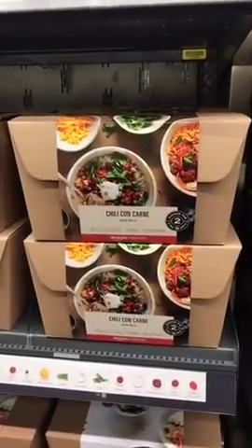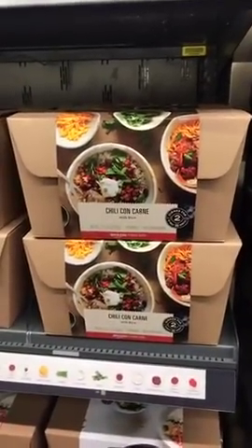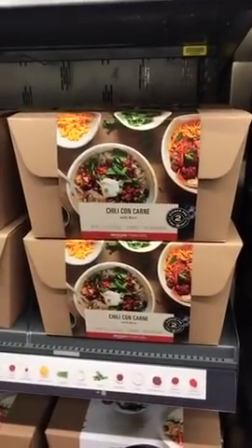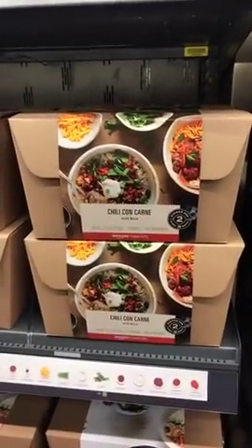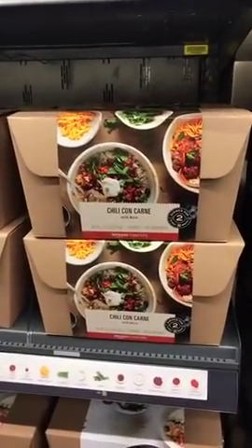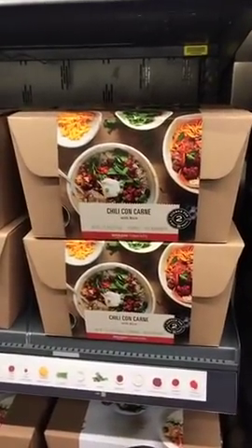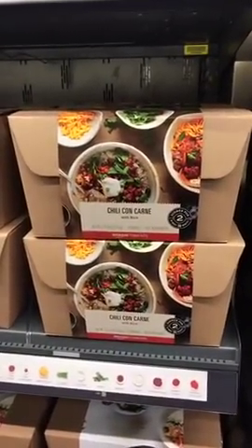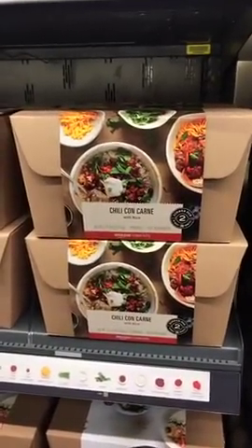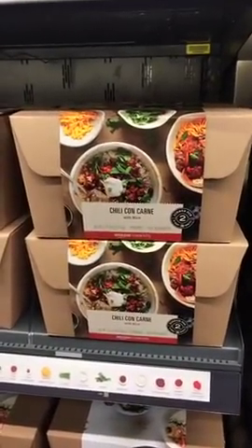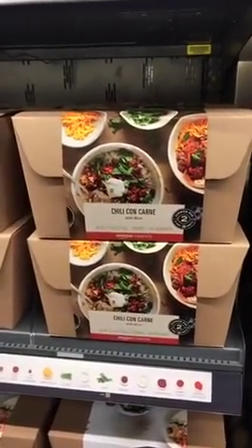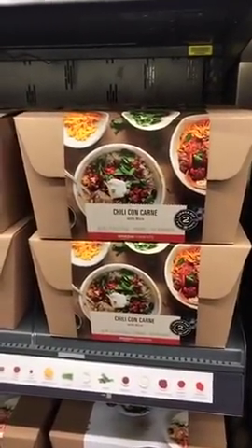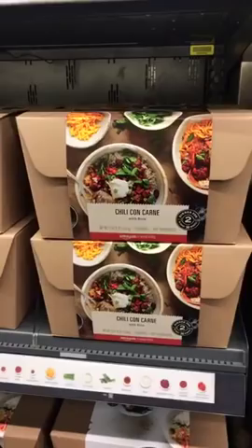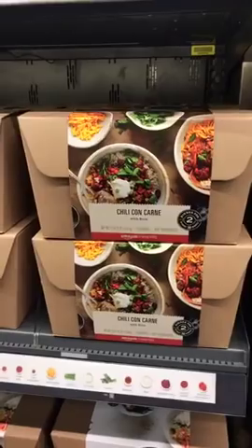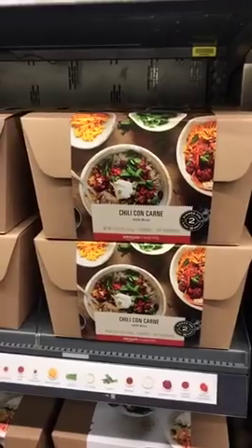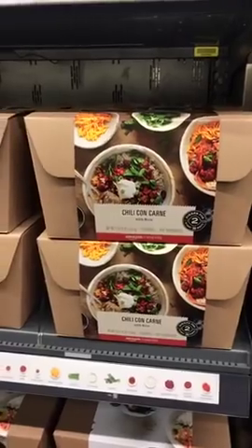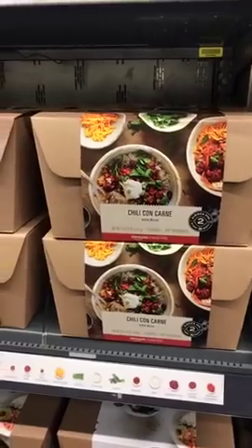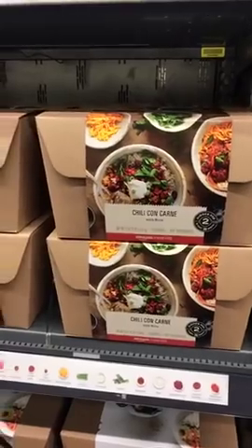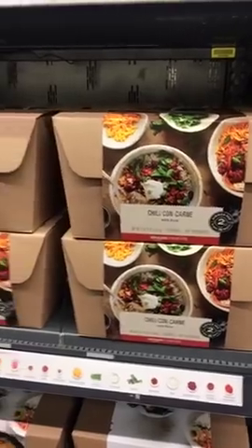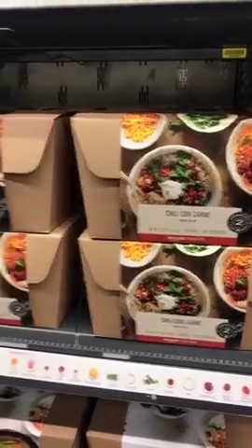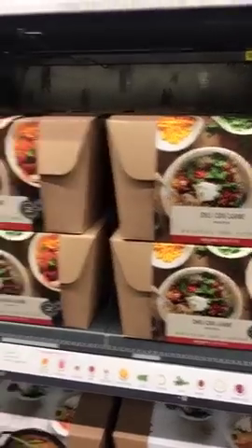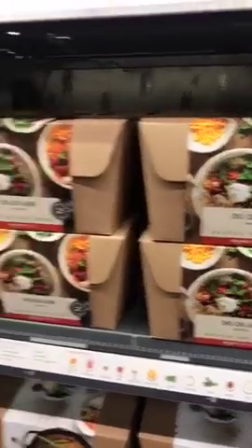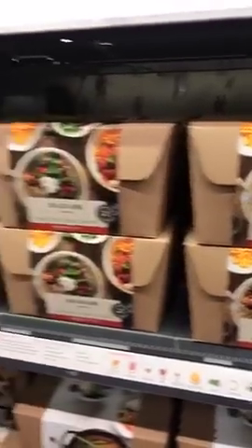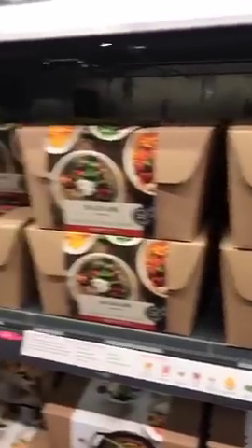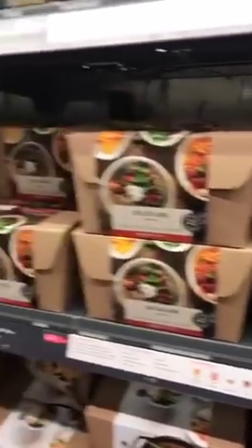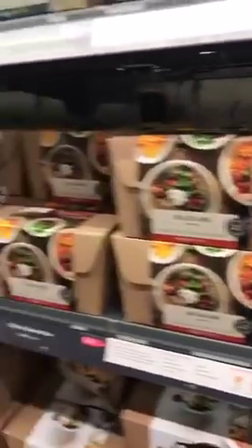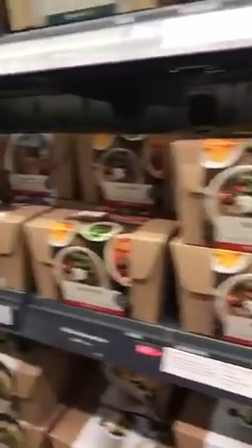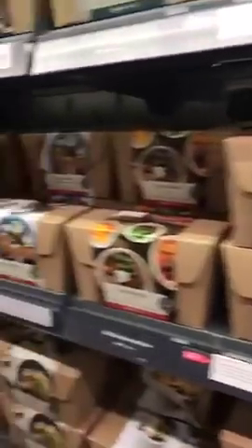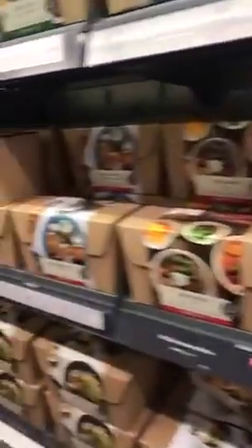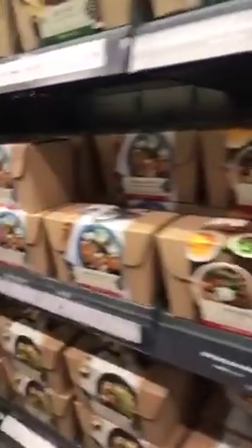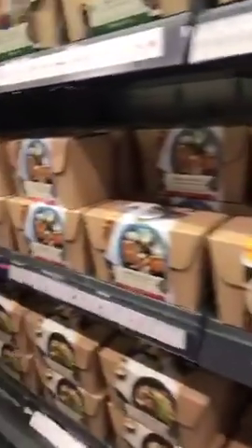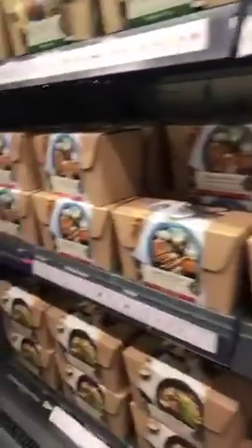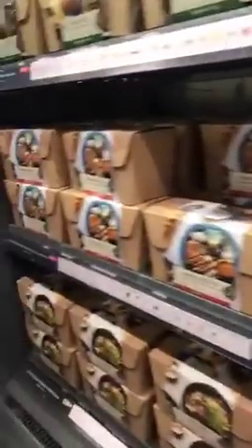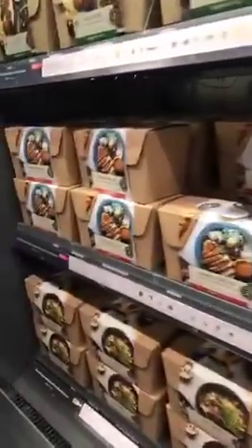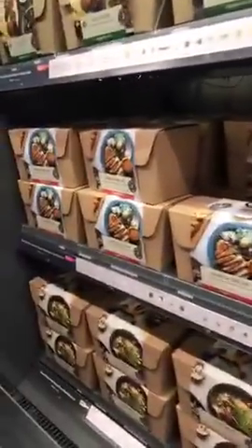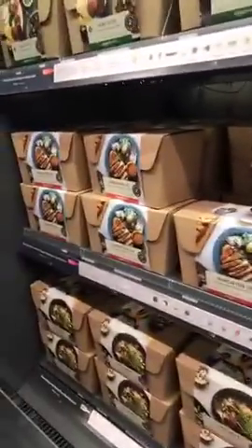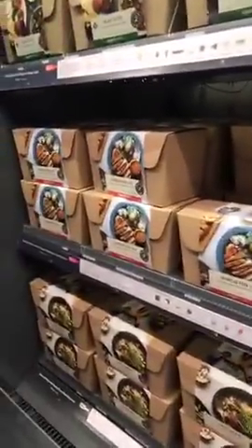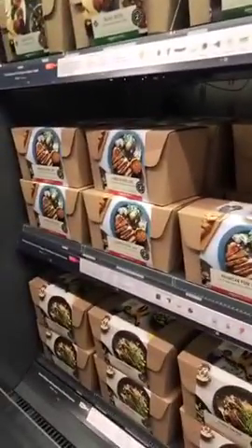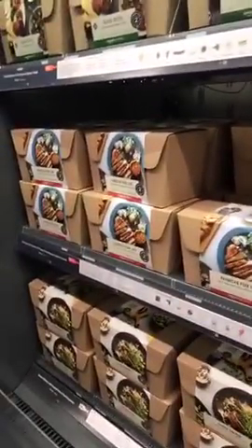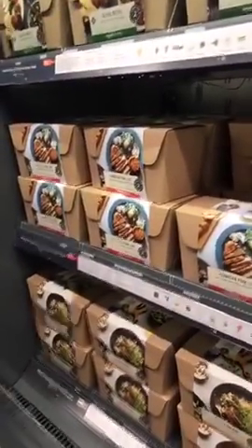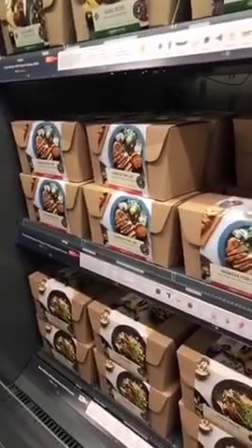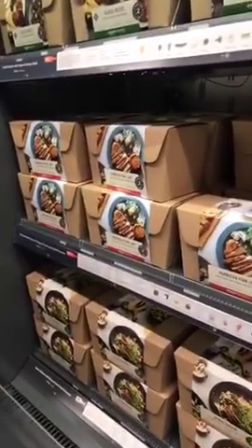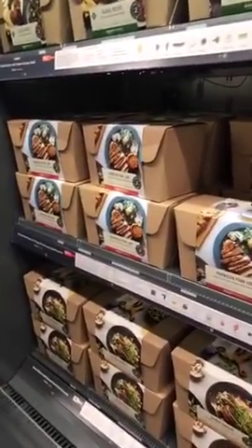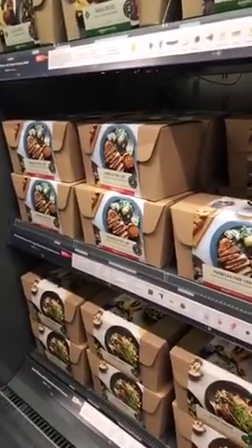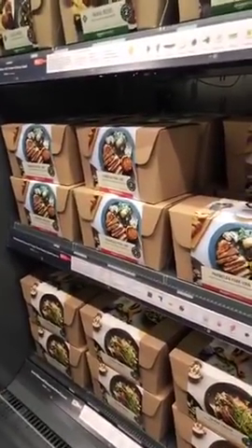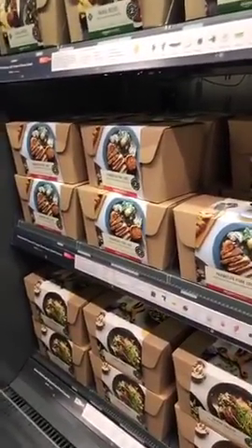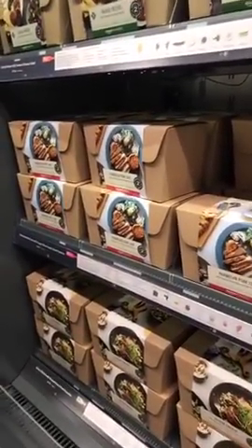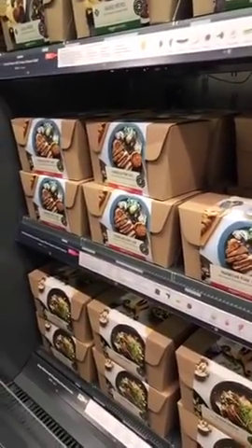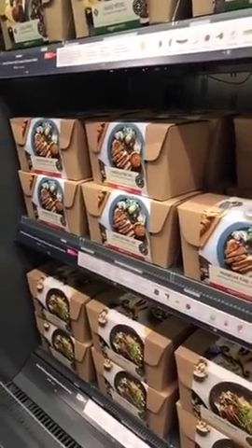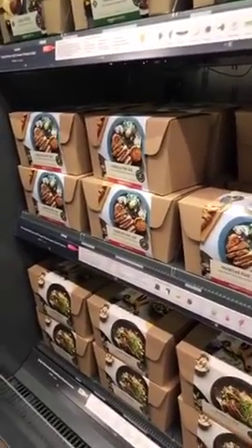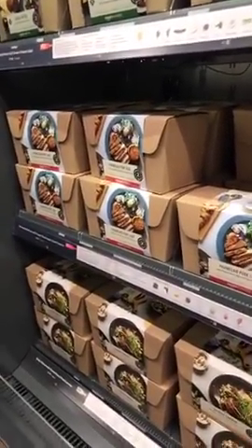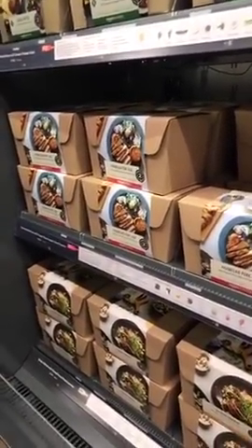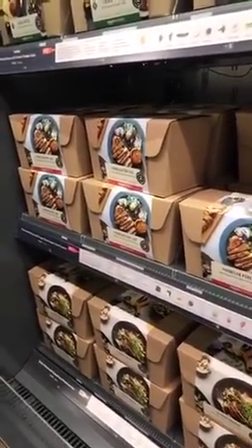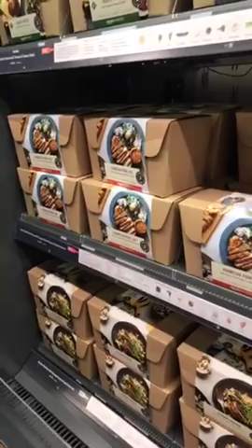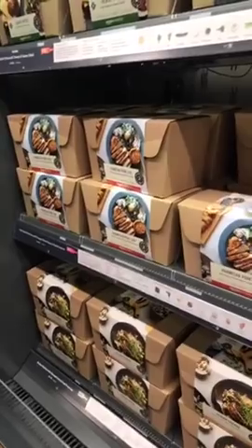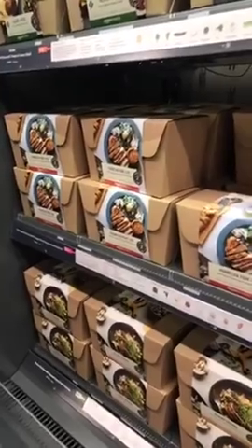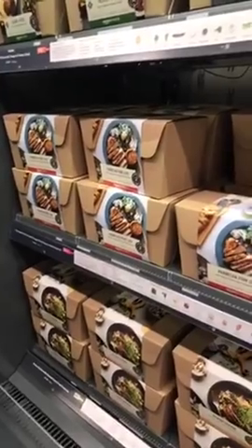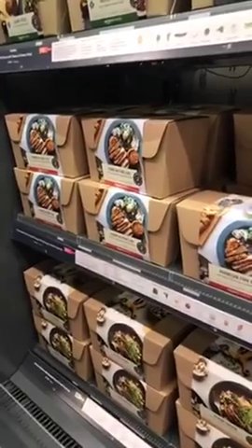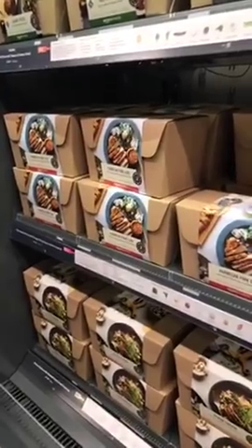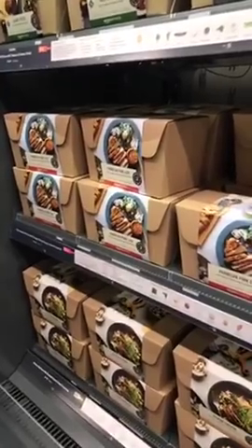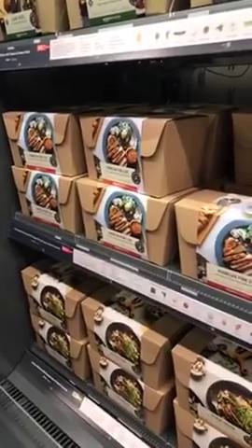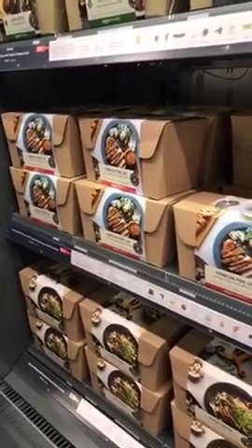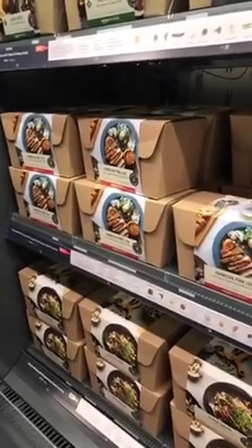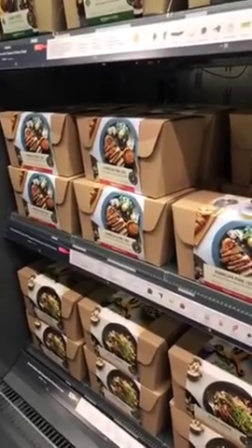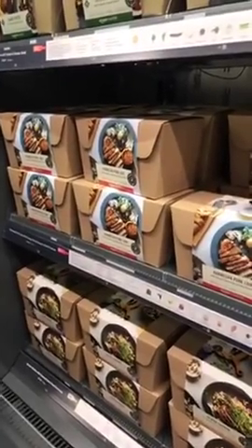It's called "just walk out shopping" — that's what they call it. They even have meal kits, full meal kits. You can come down, grab what you need, and head out the door.